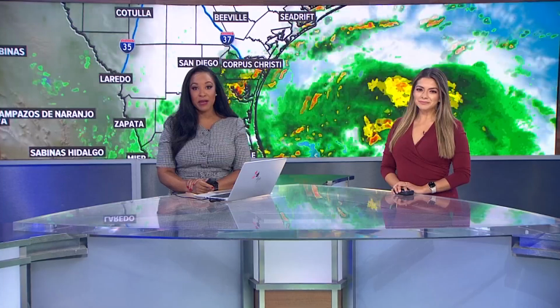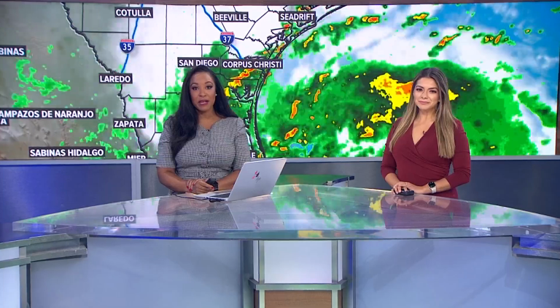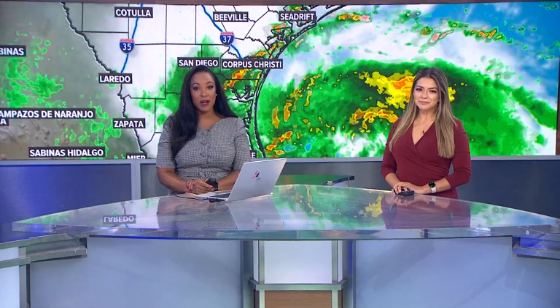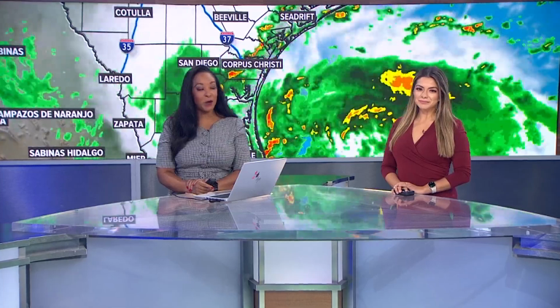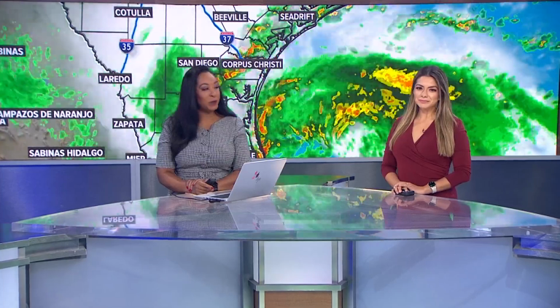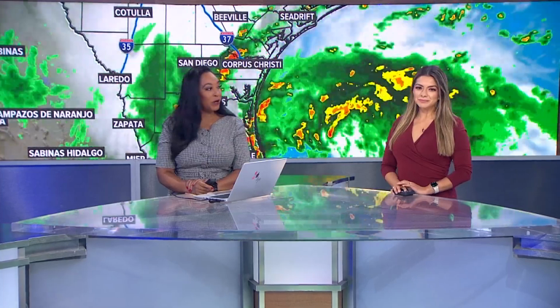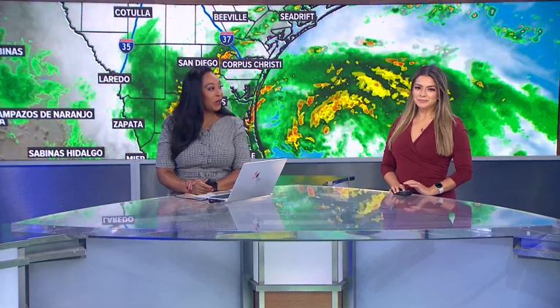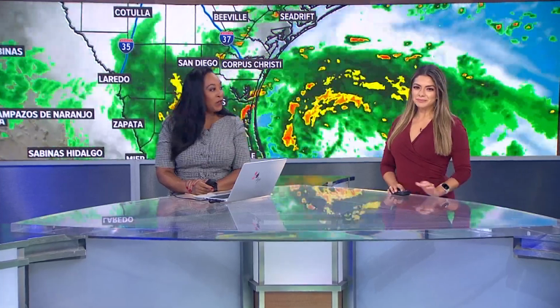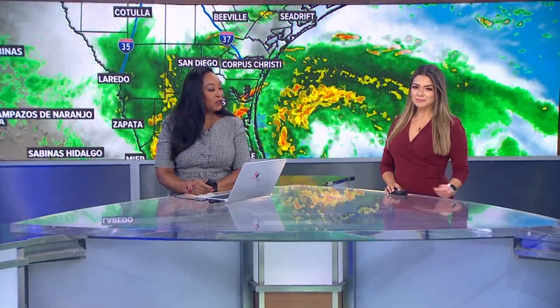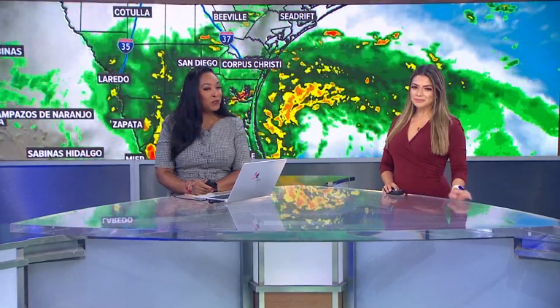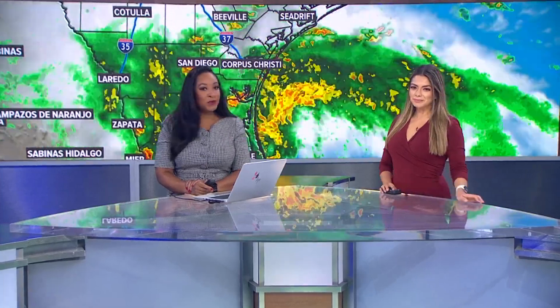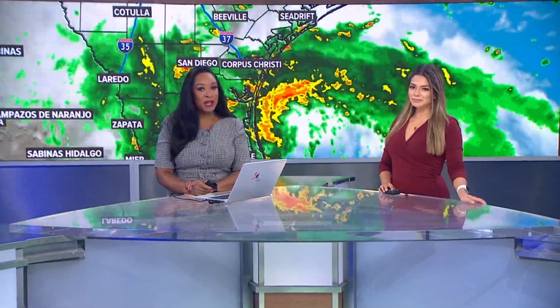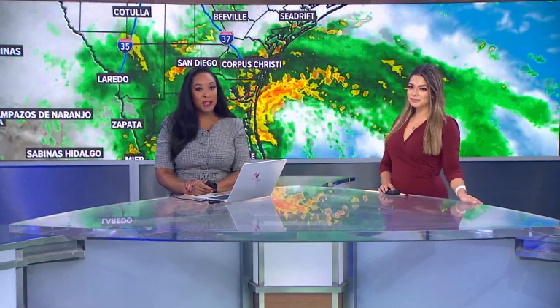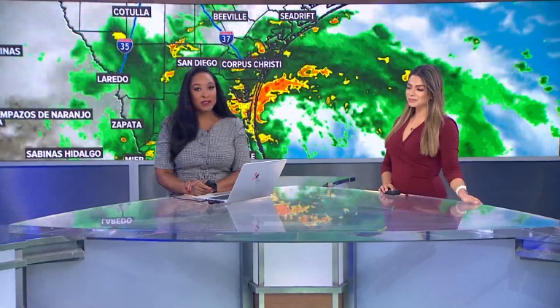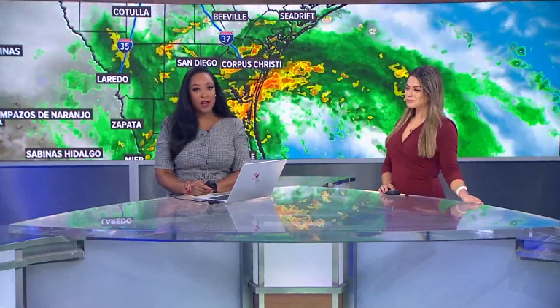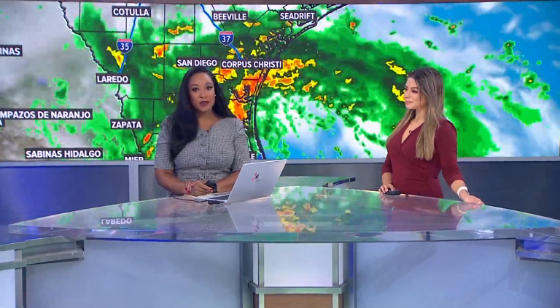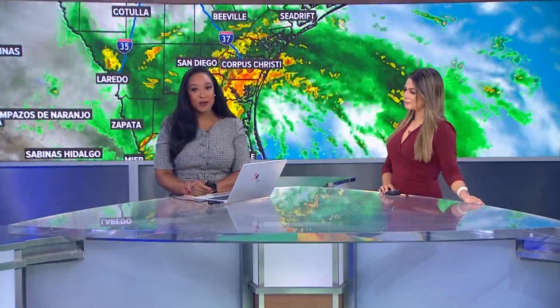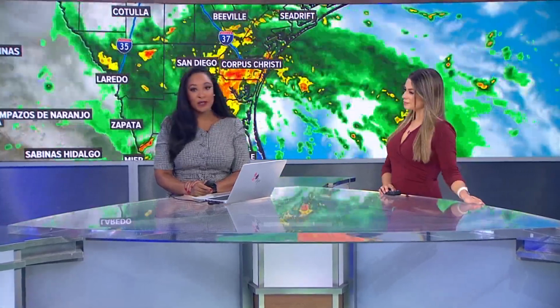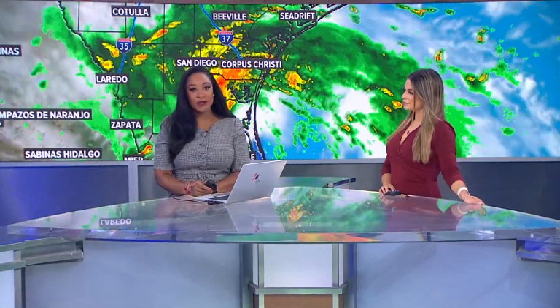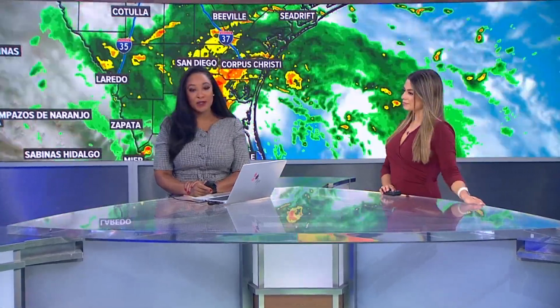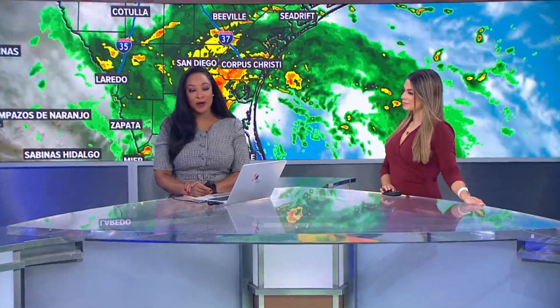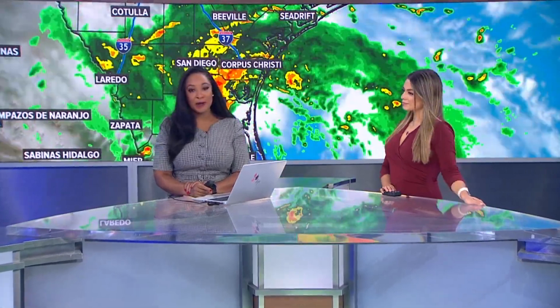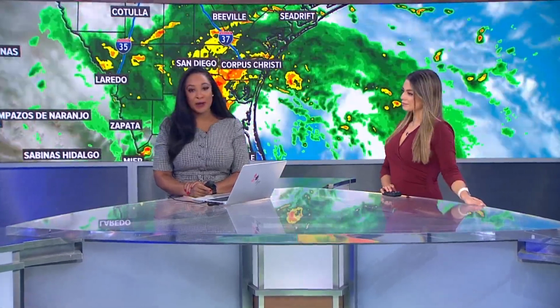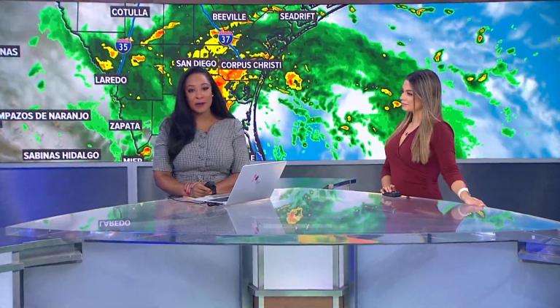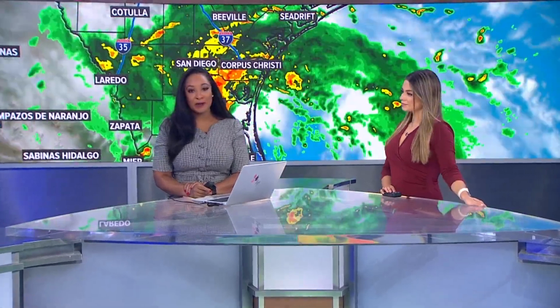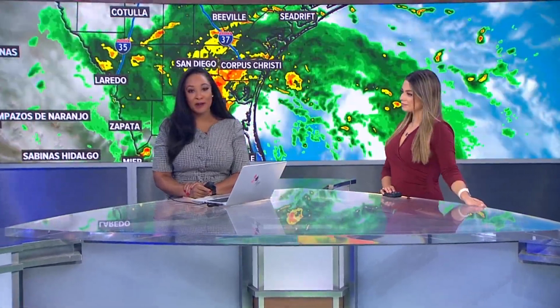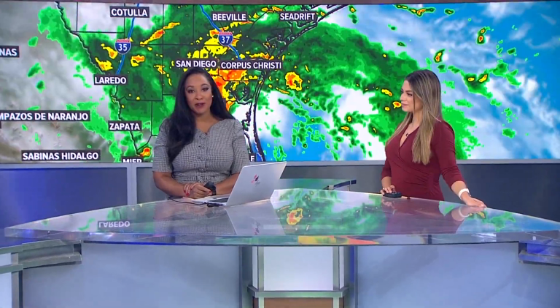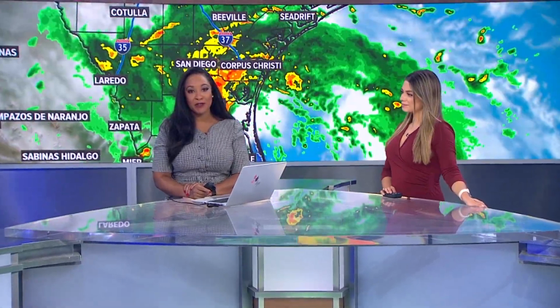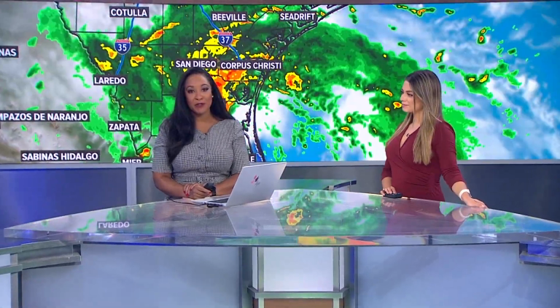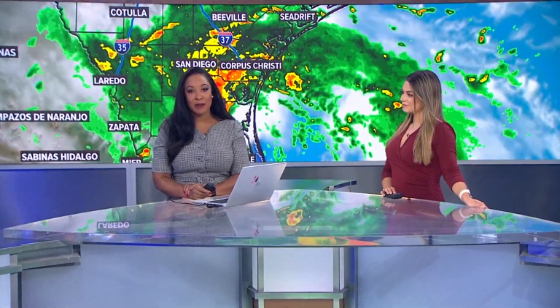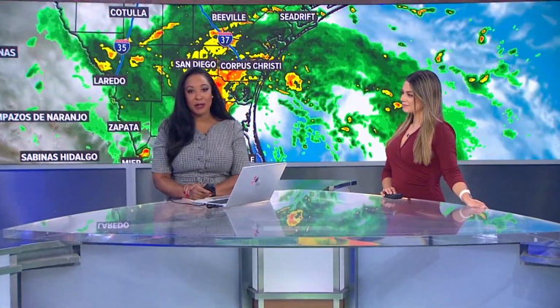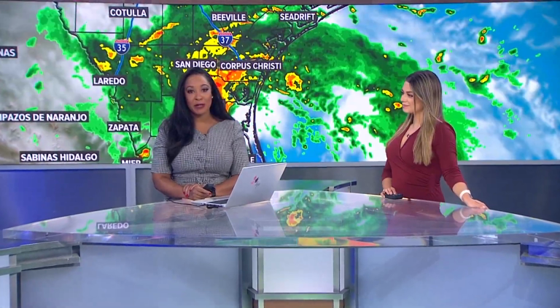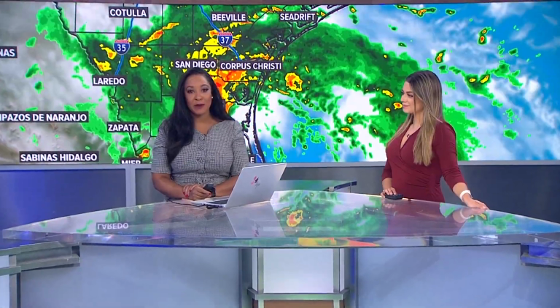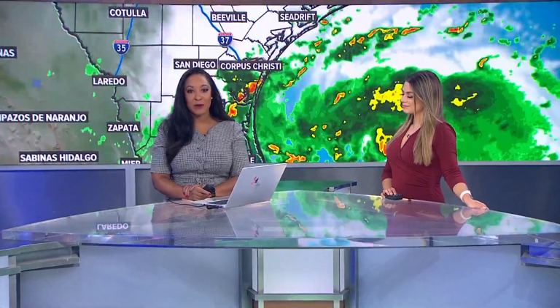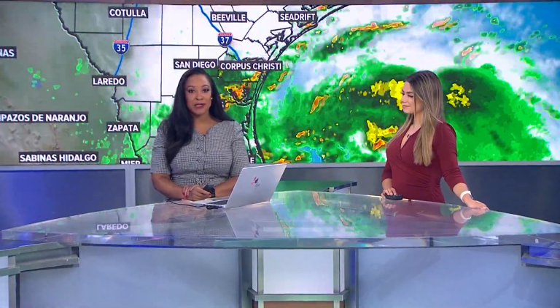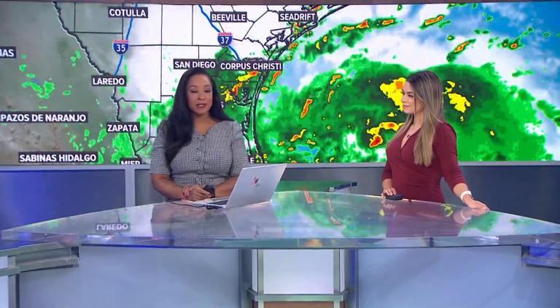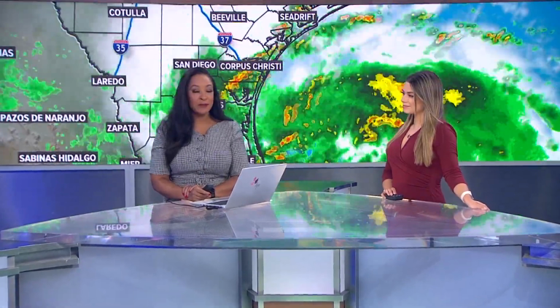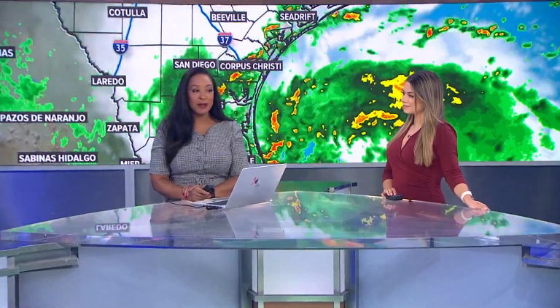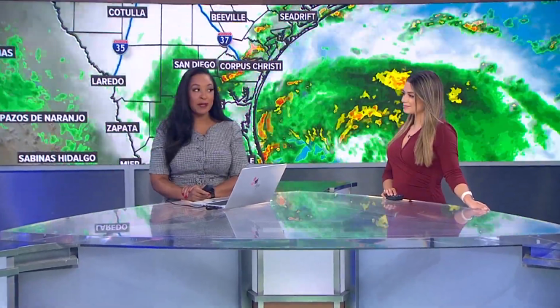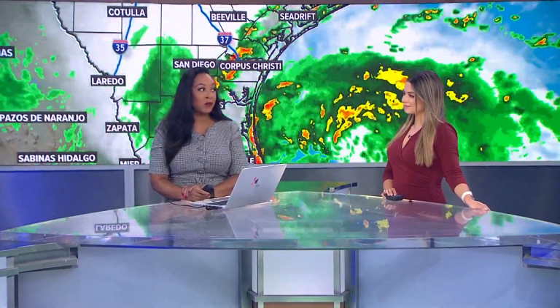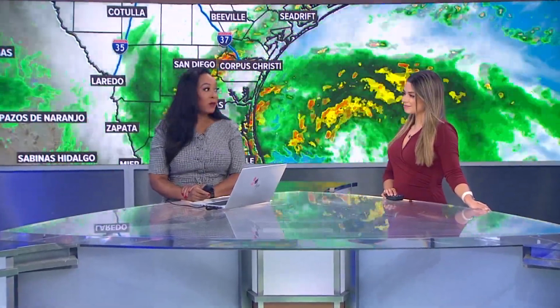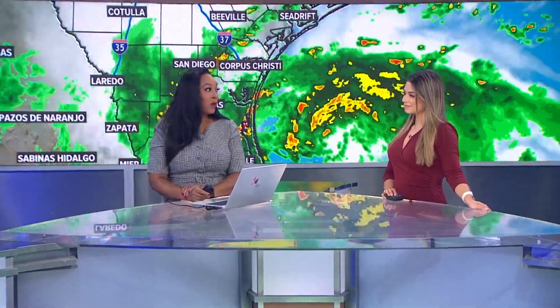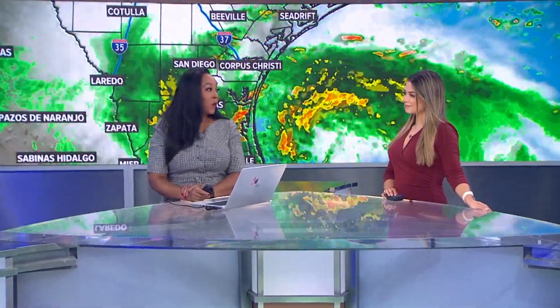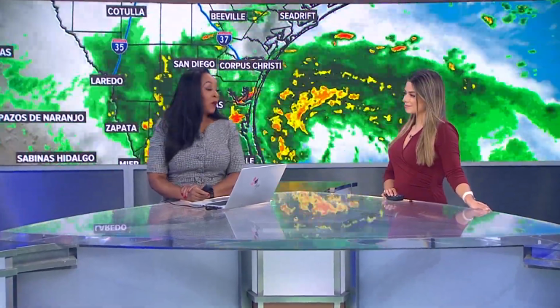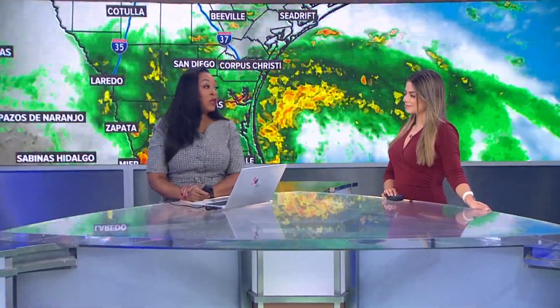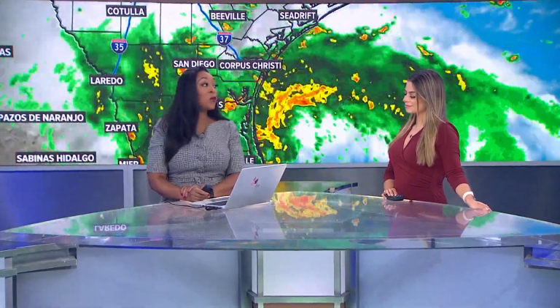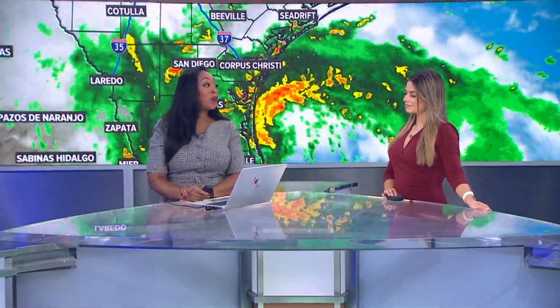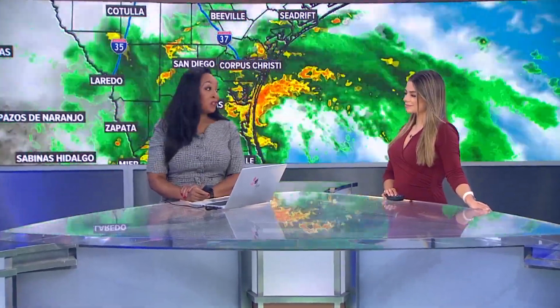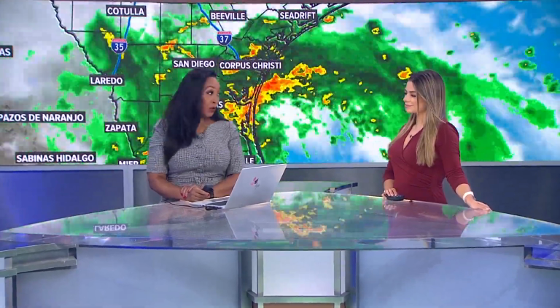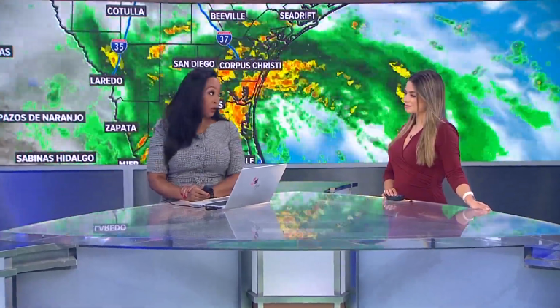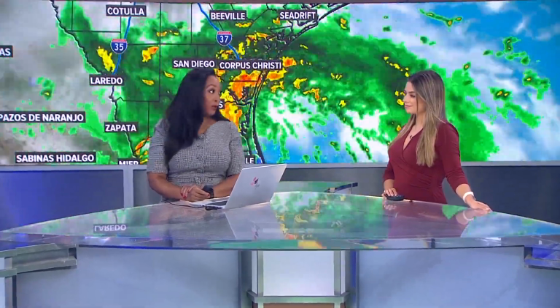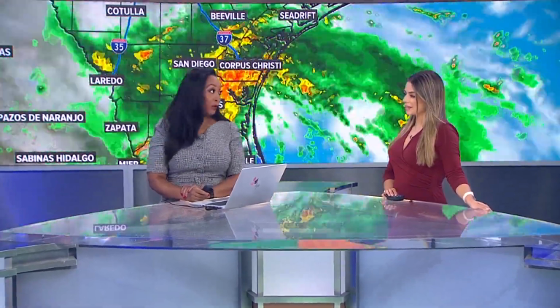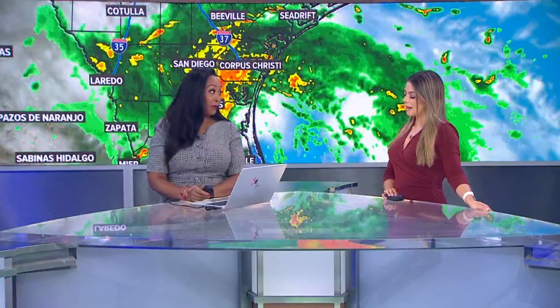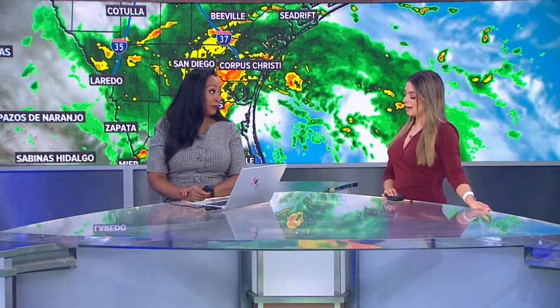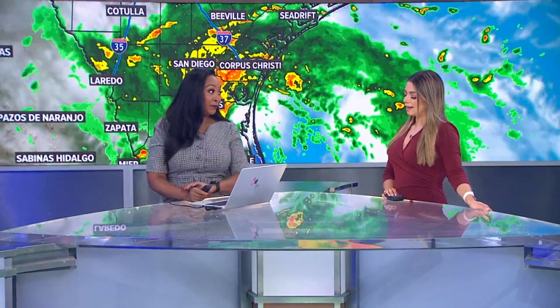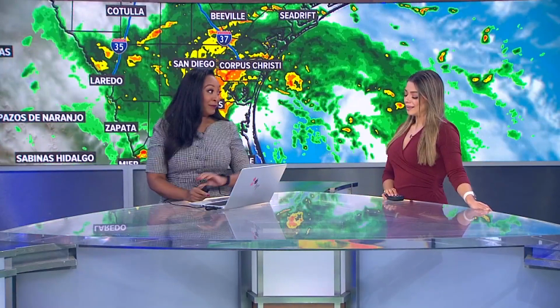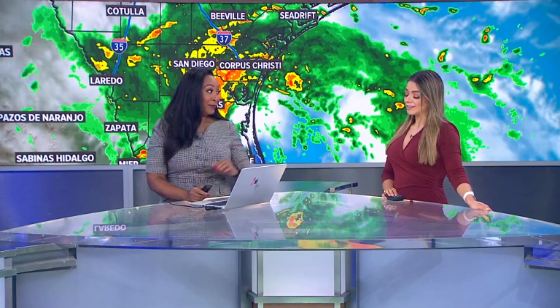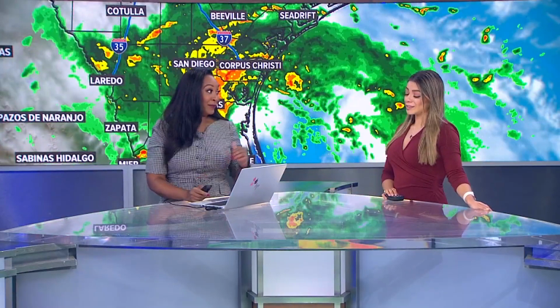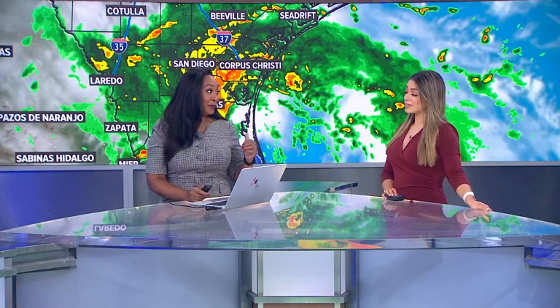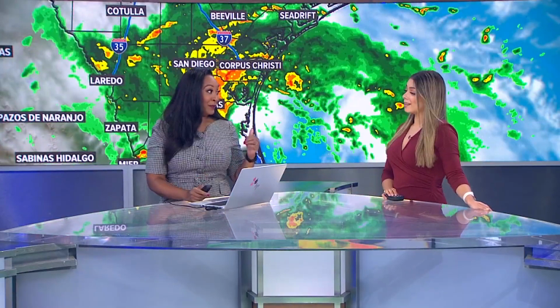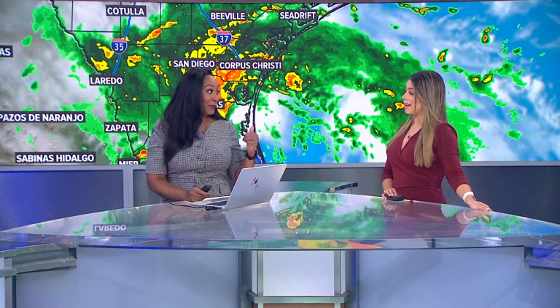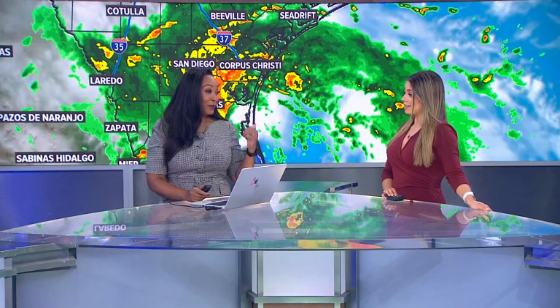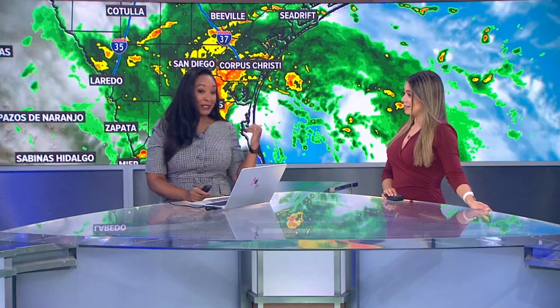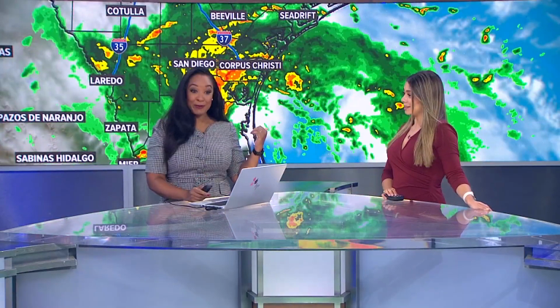I hope your Tuesday is off to a good start. I'm here with Meteorologist Maria Ruiz. Mariel, where do you want to start? There's a lot, Cleo.